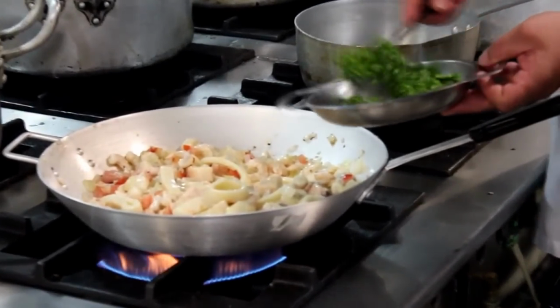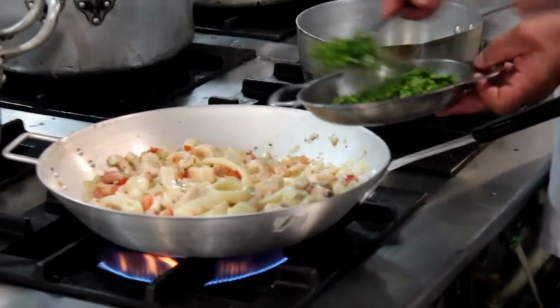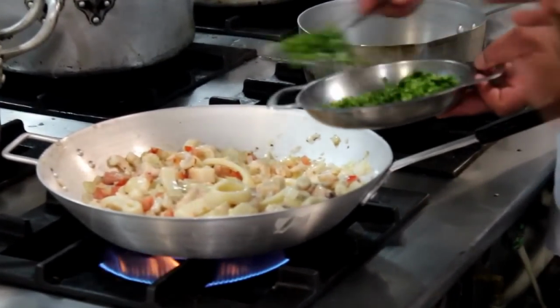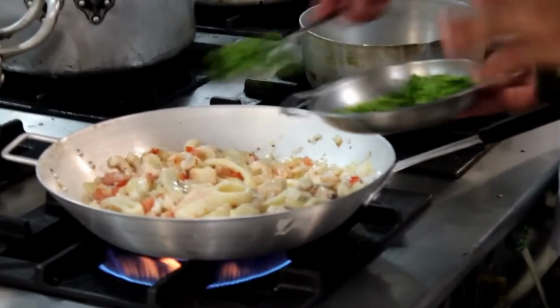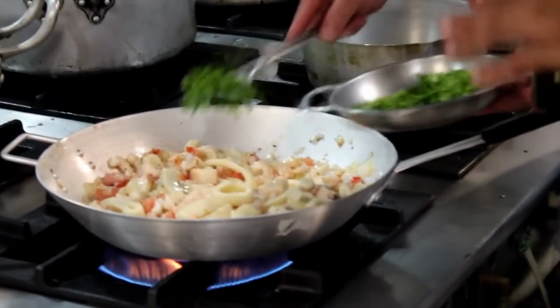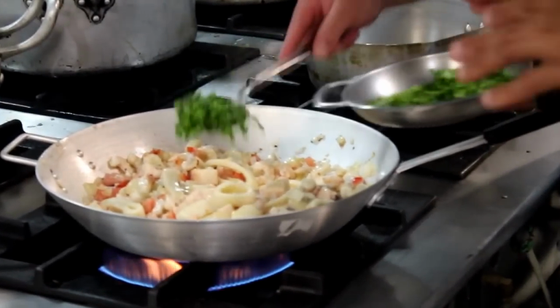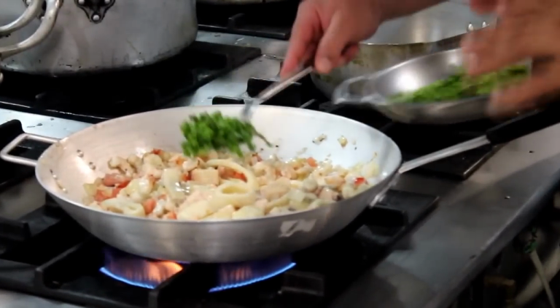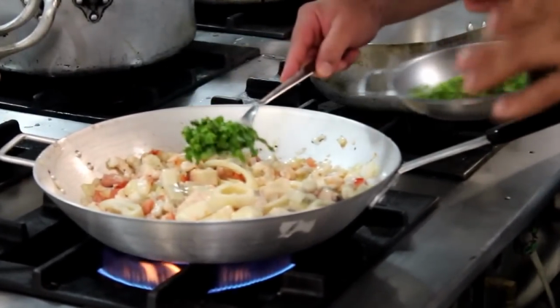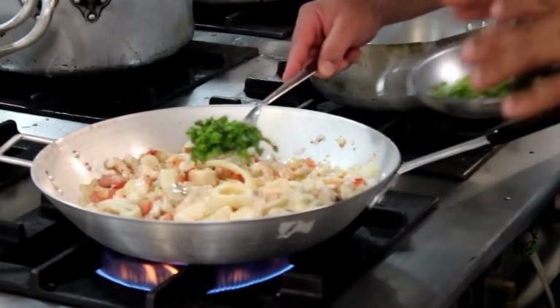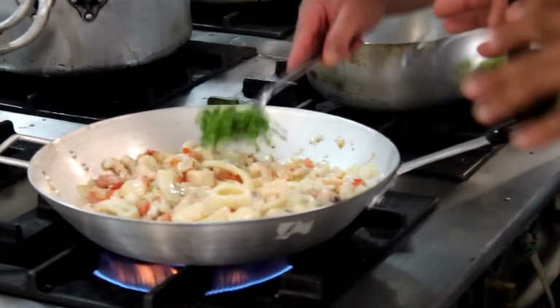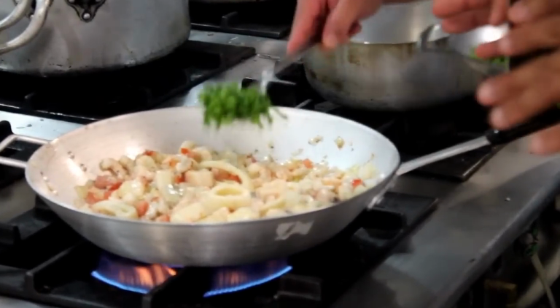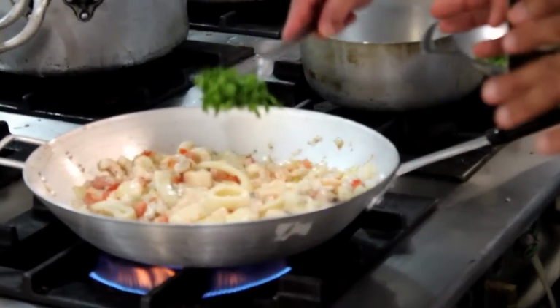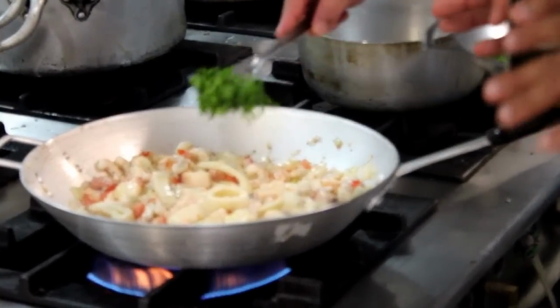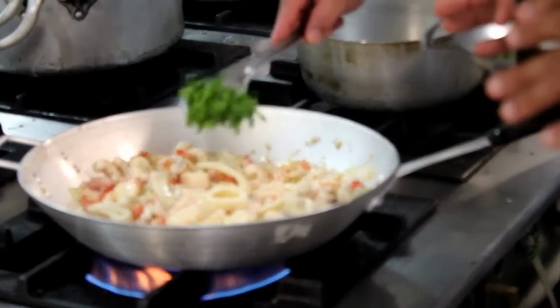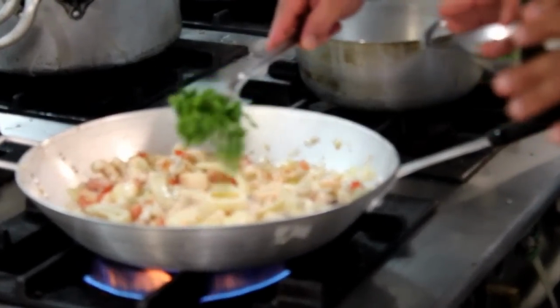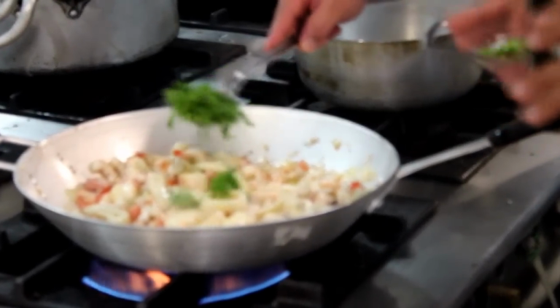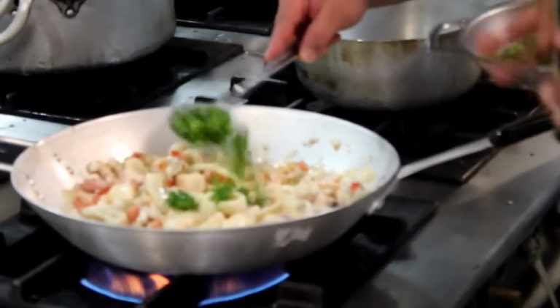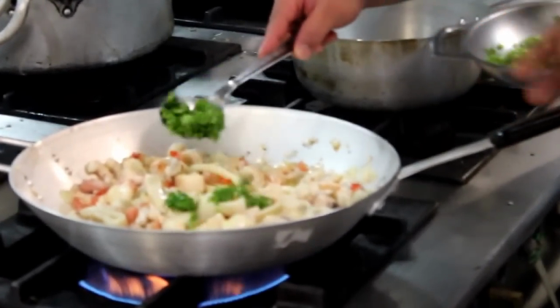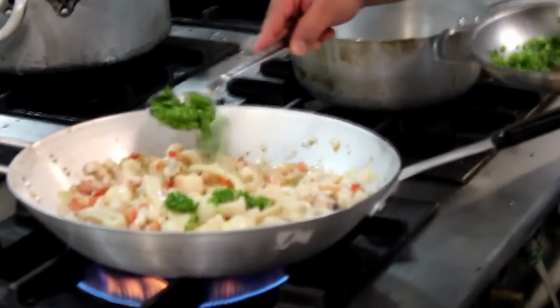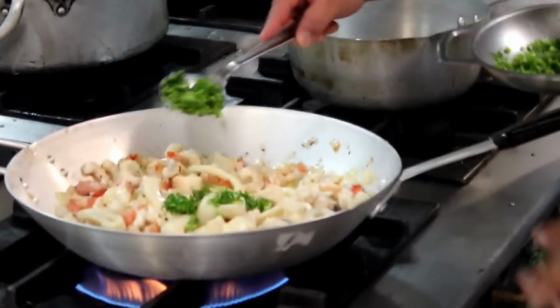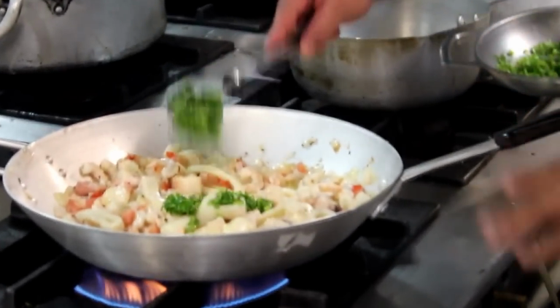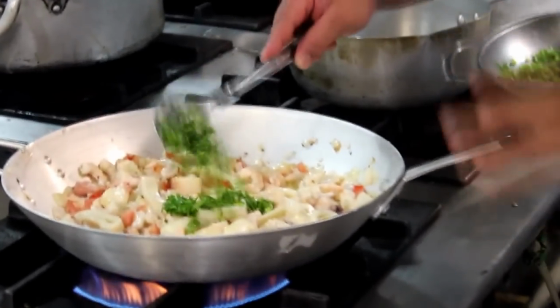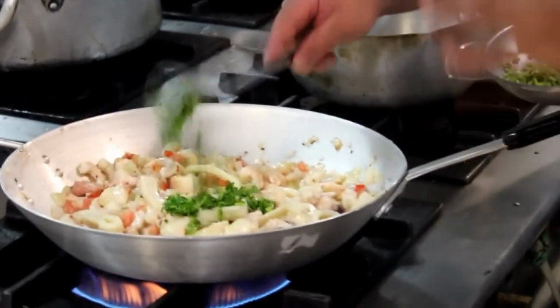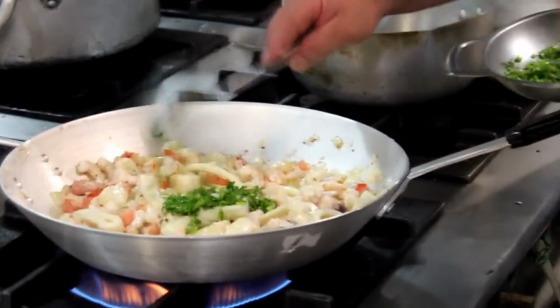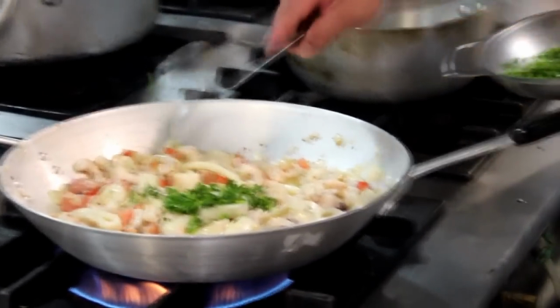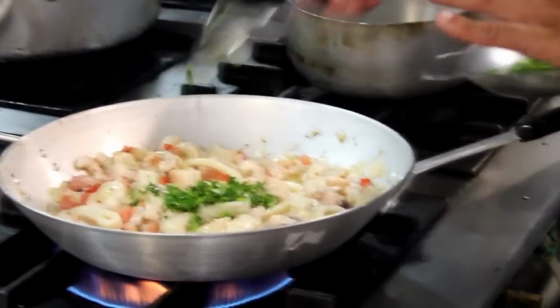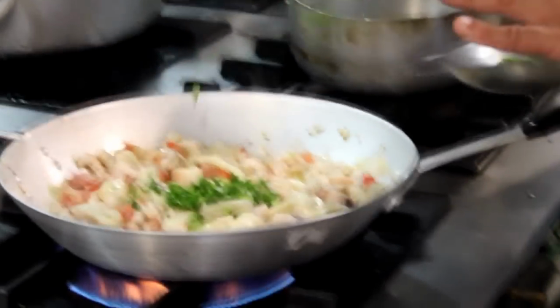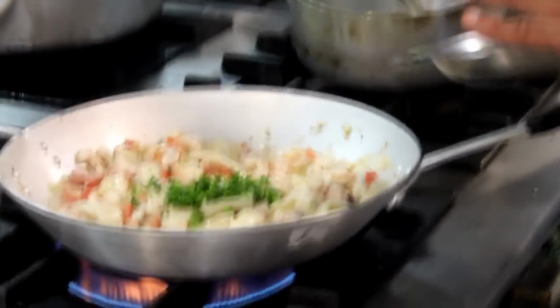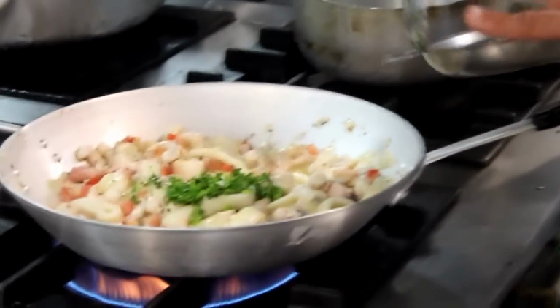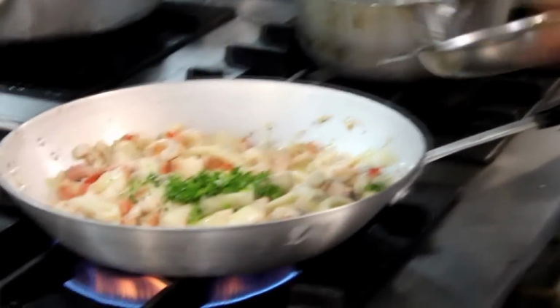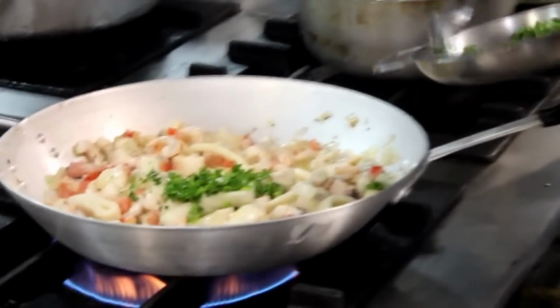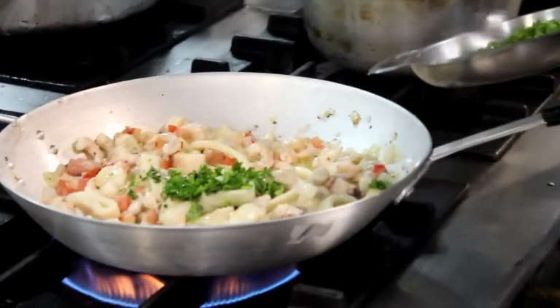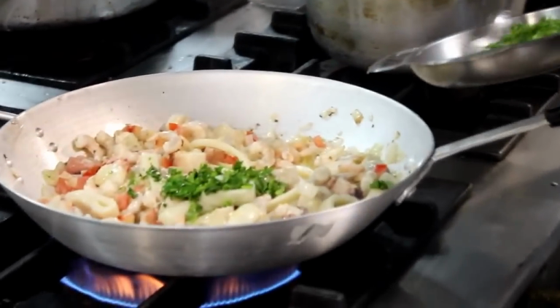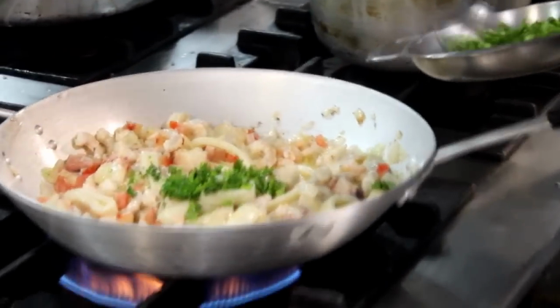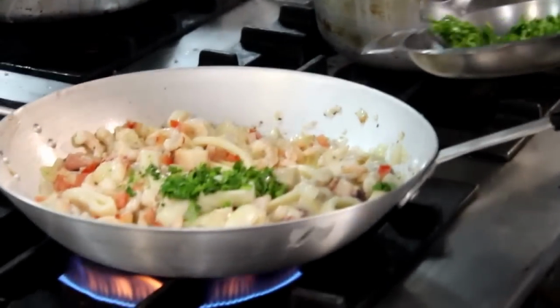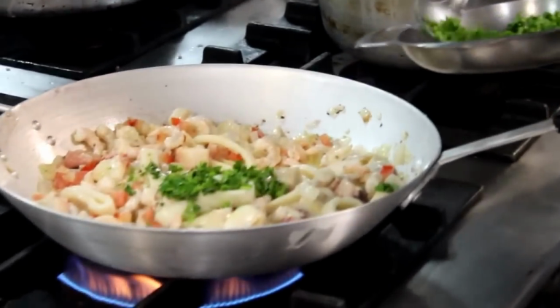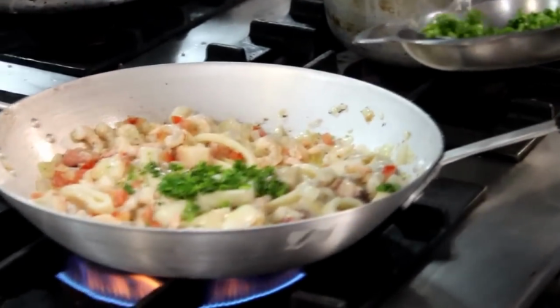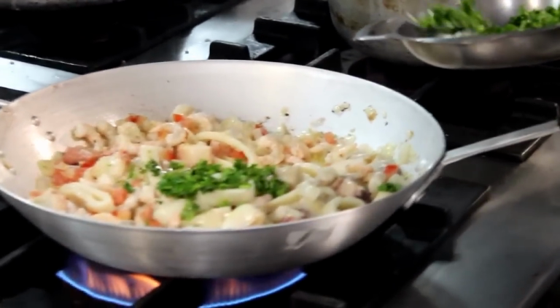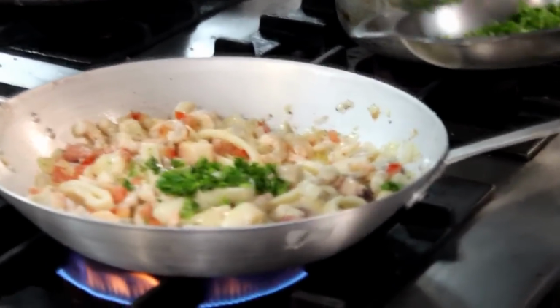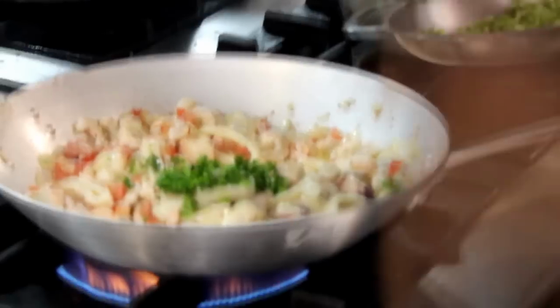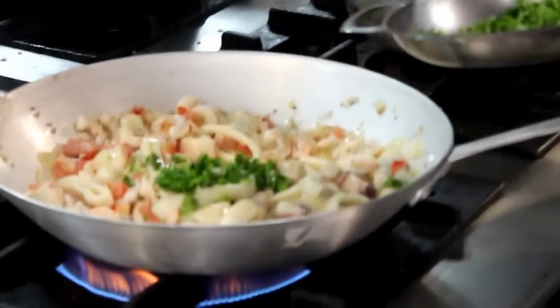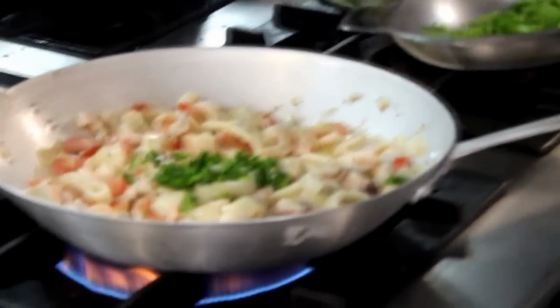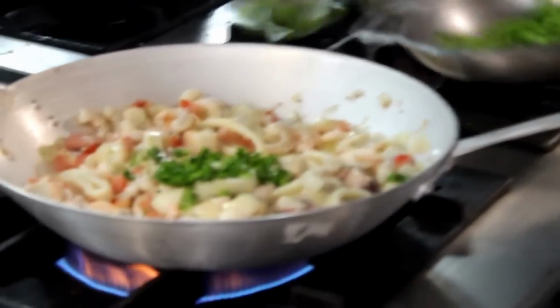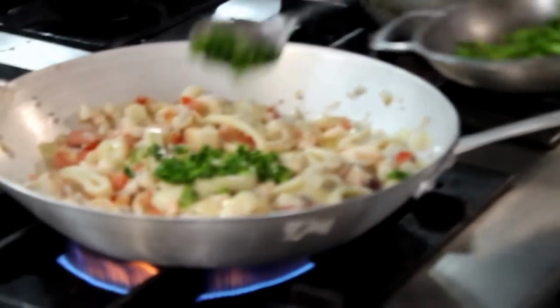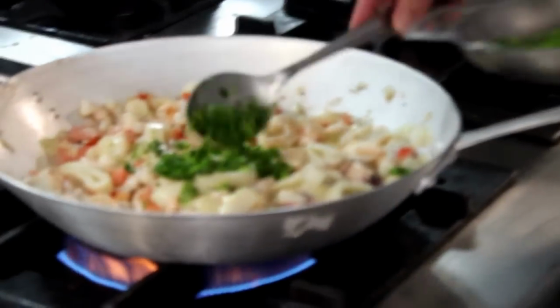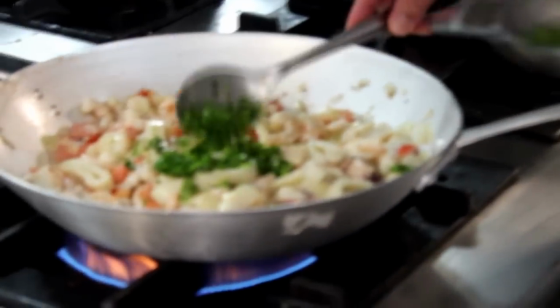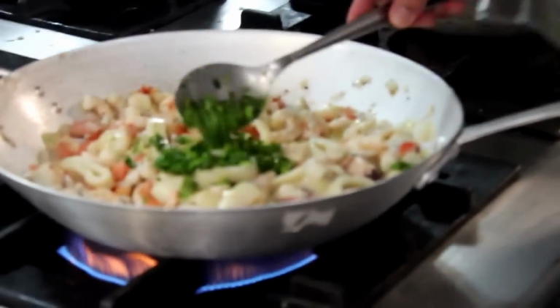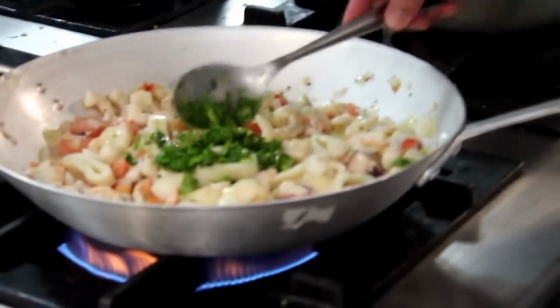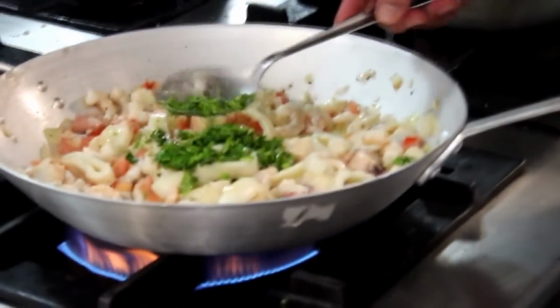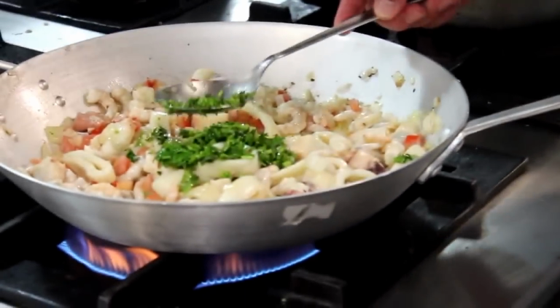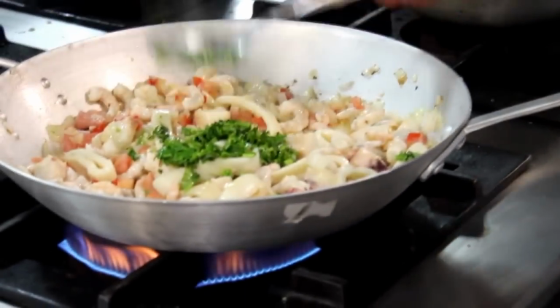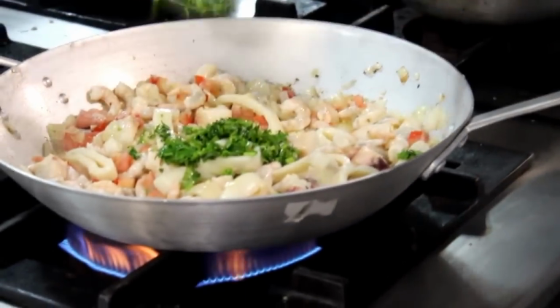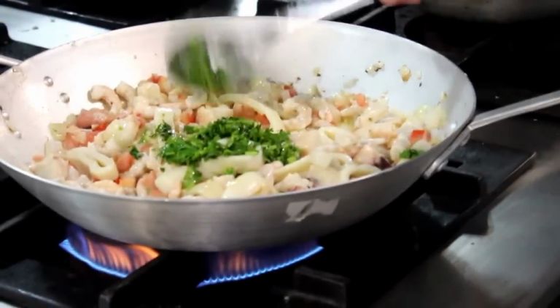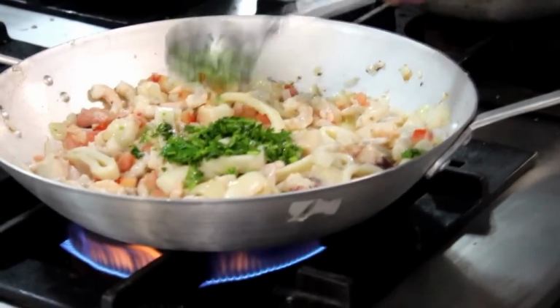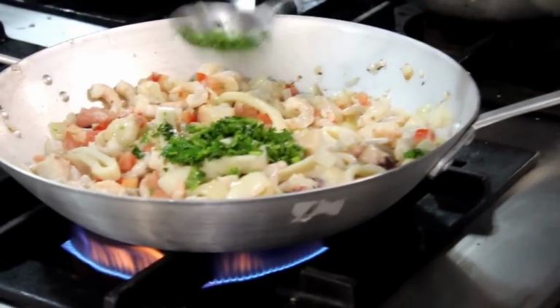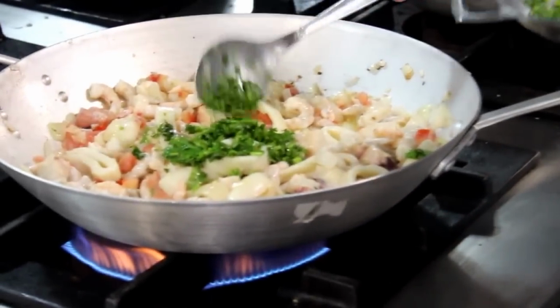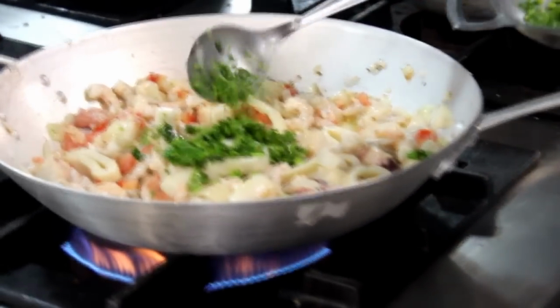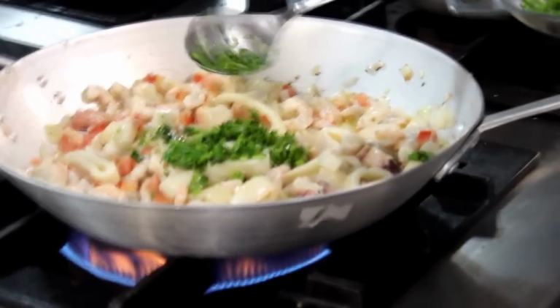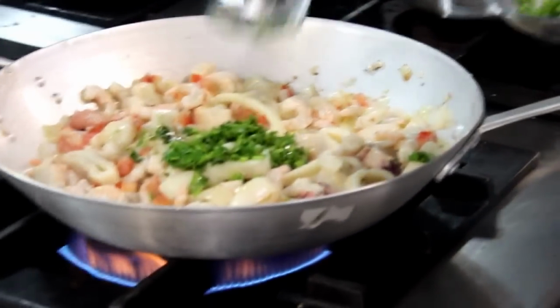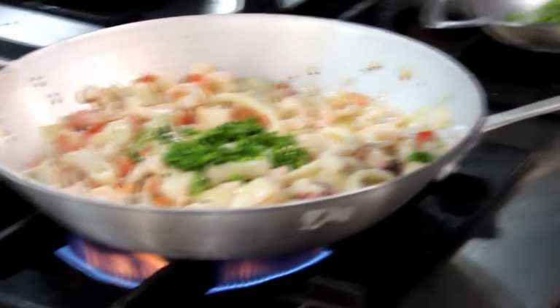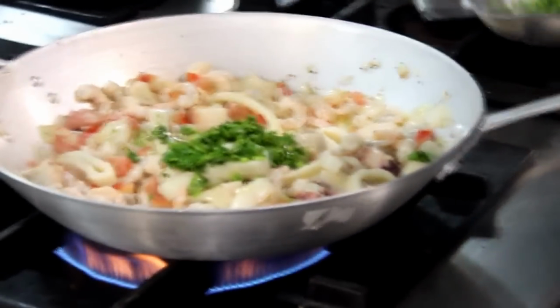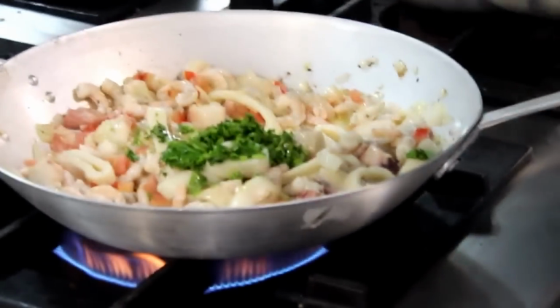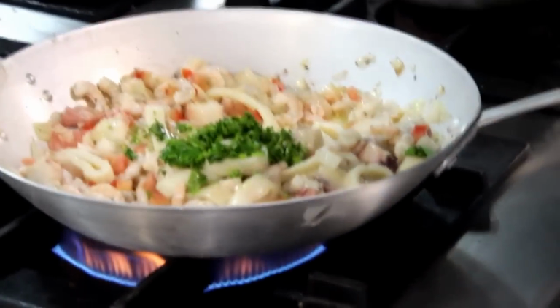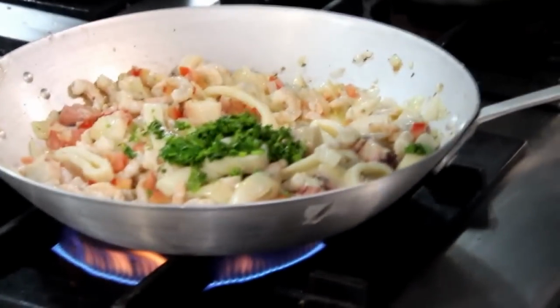It takes about 15 minutes to prepare this part. The rice — the black rice — takes about an hour to cook.